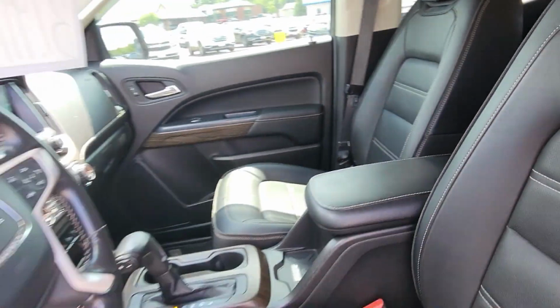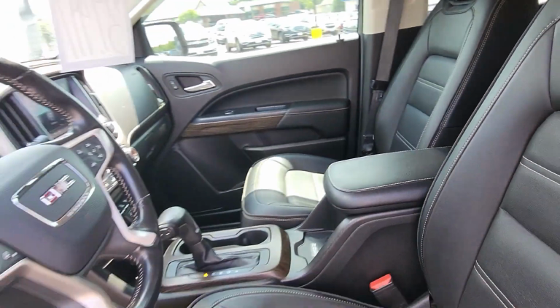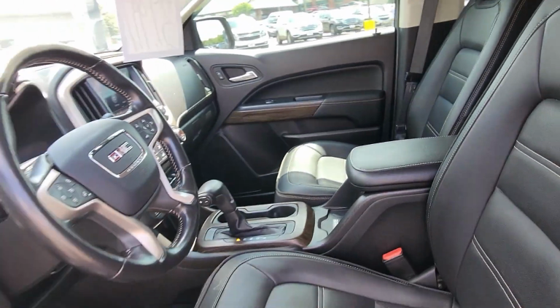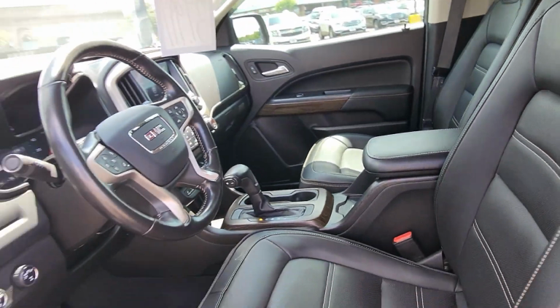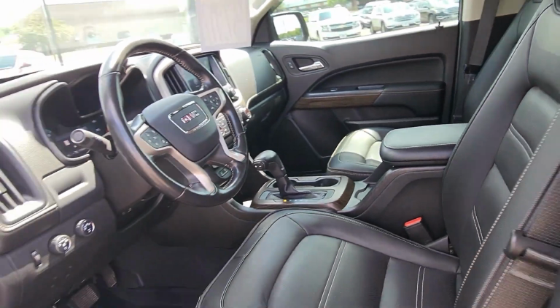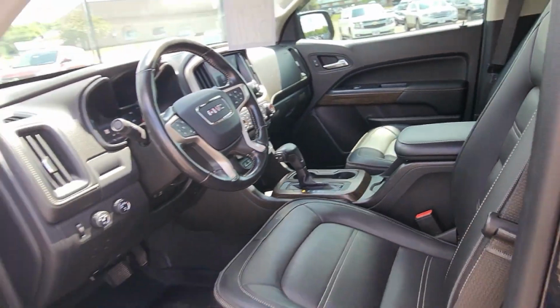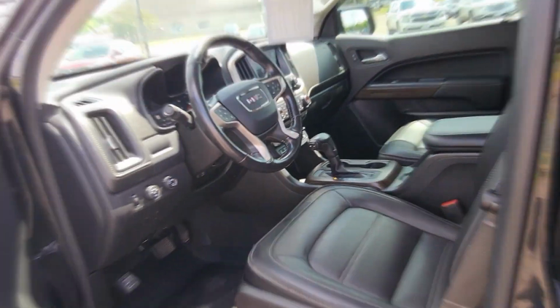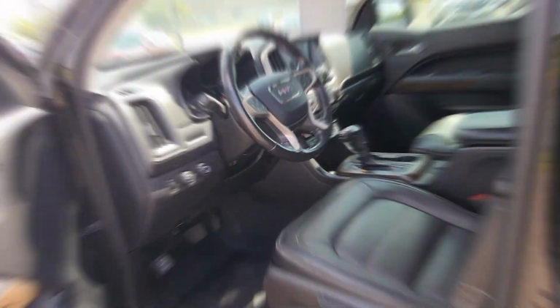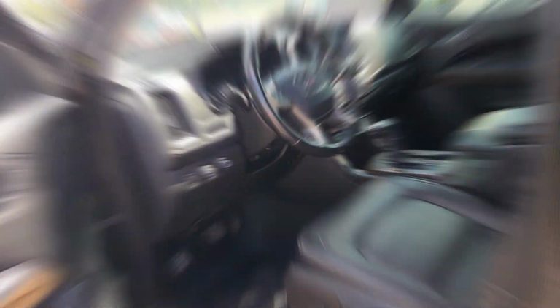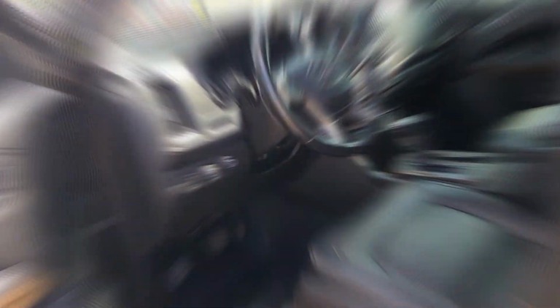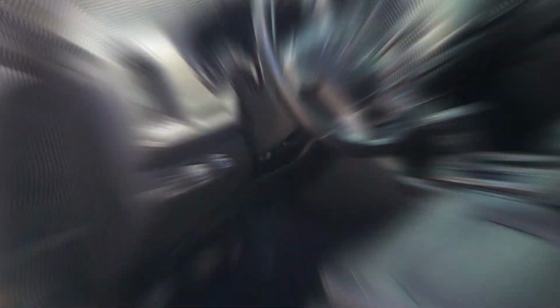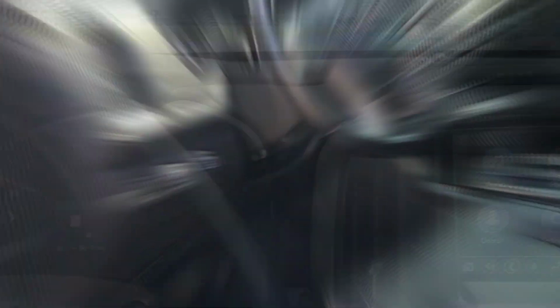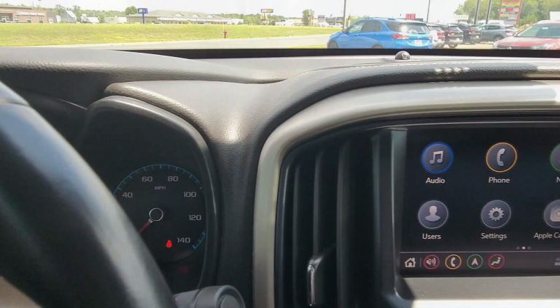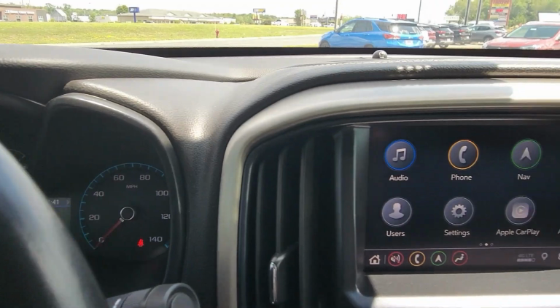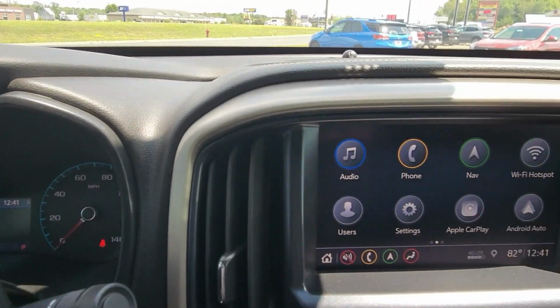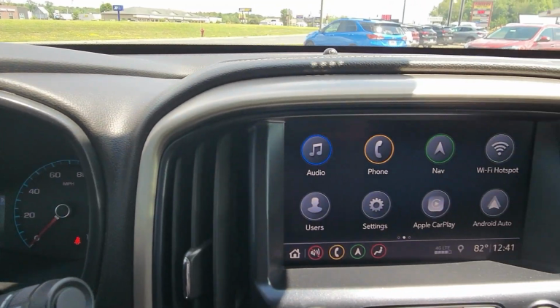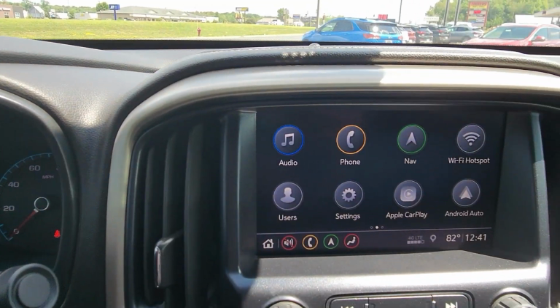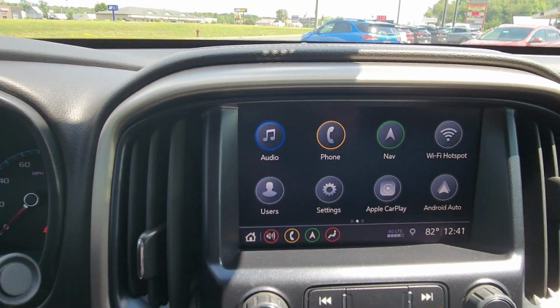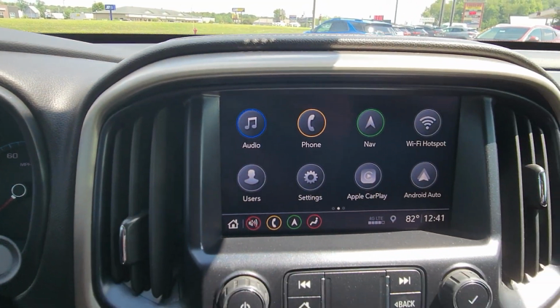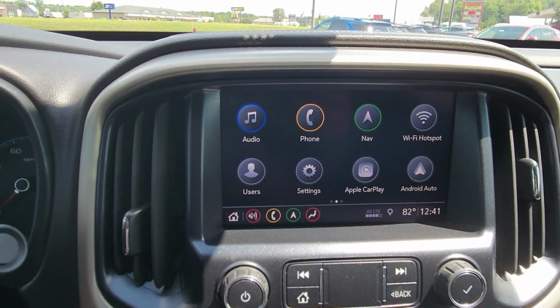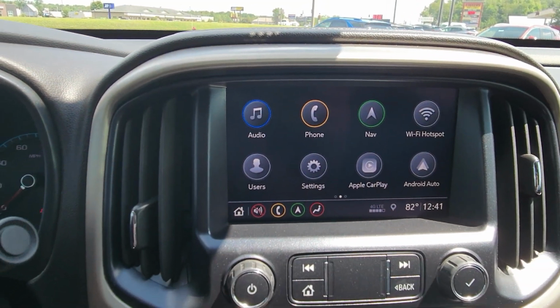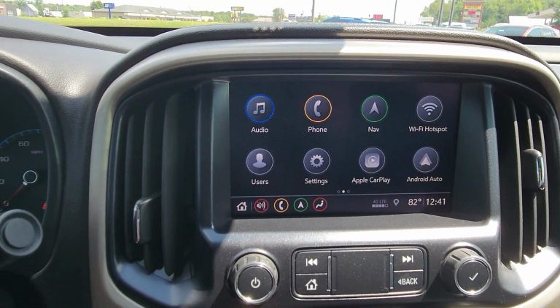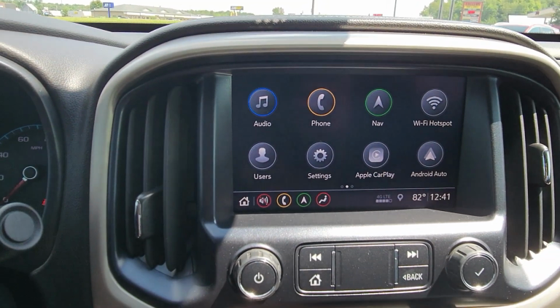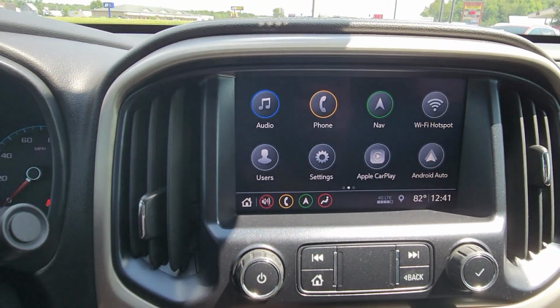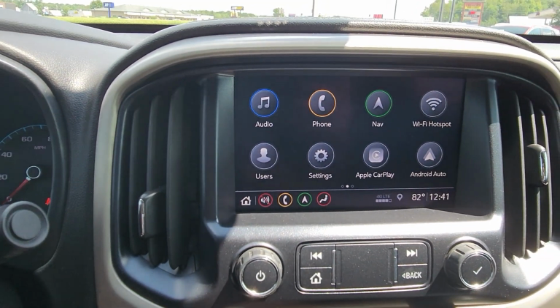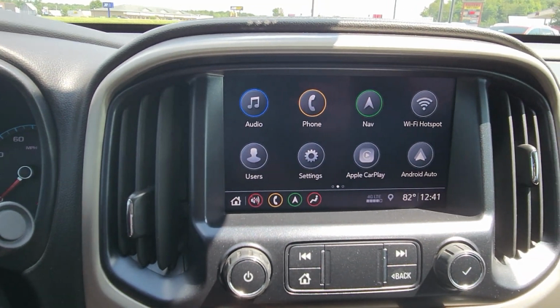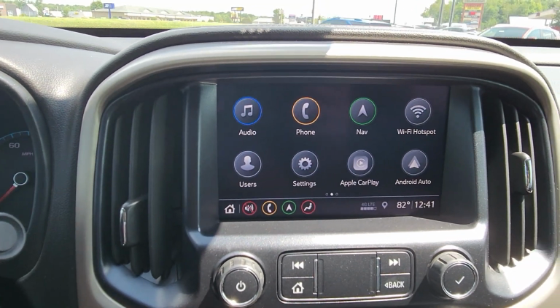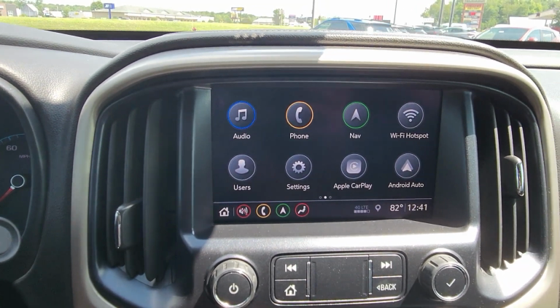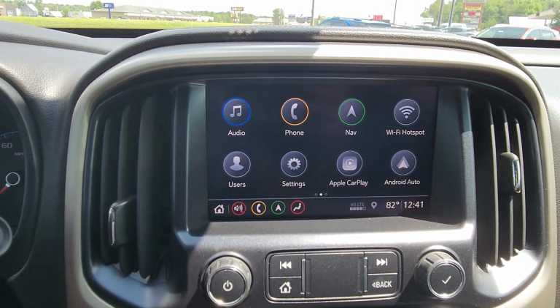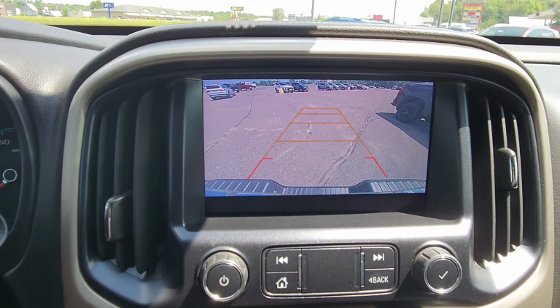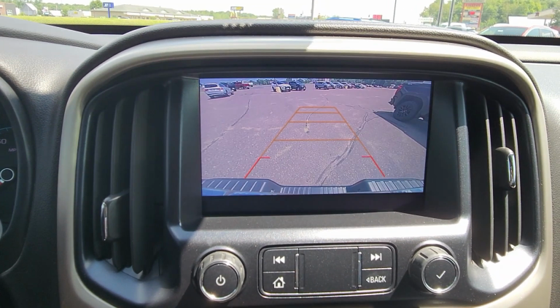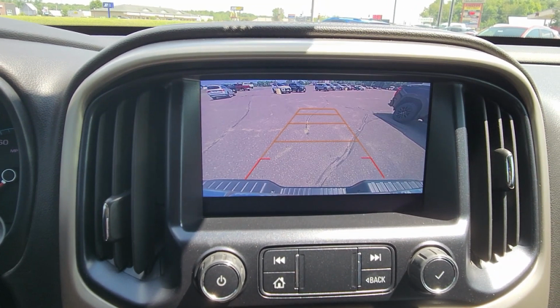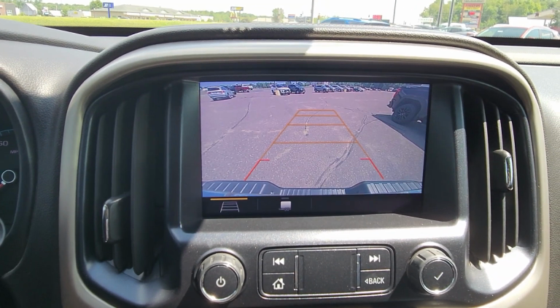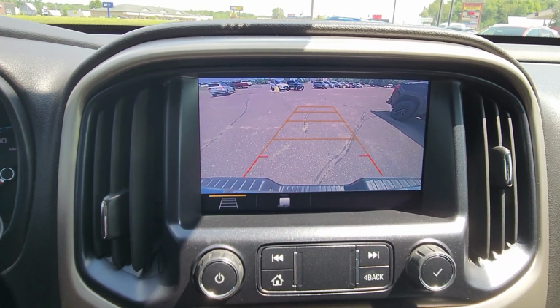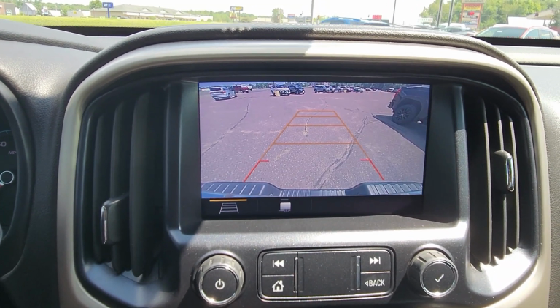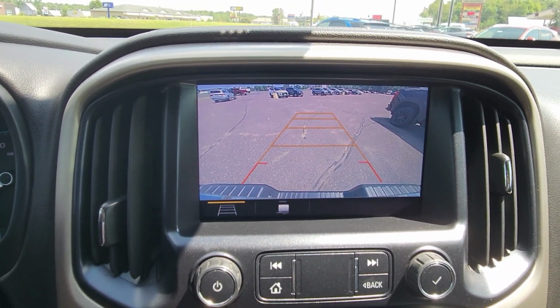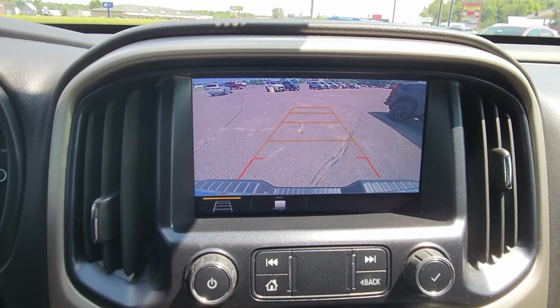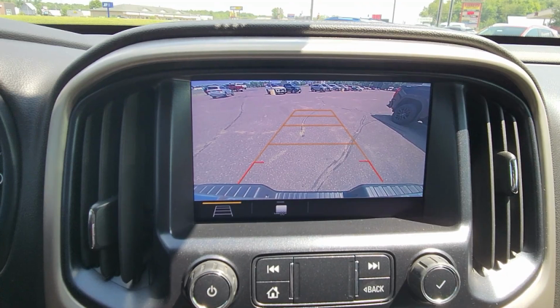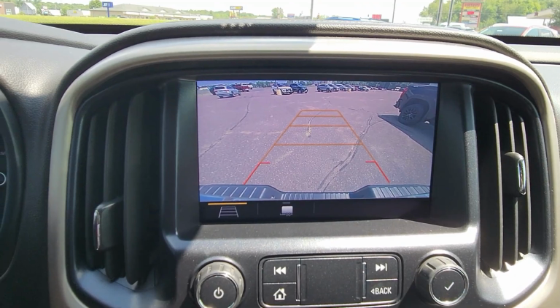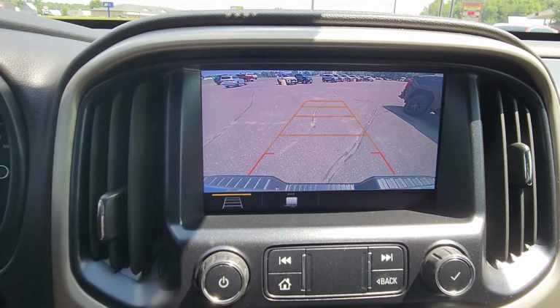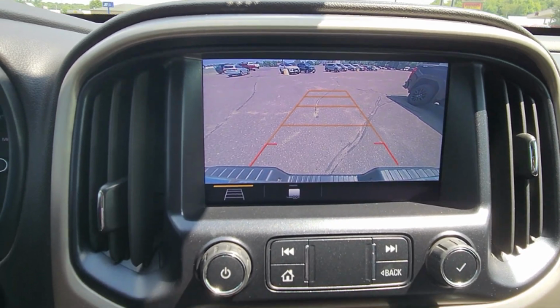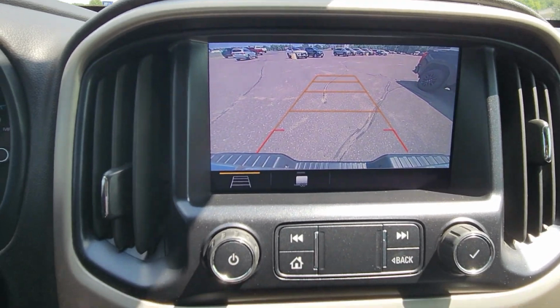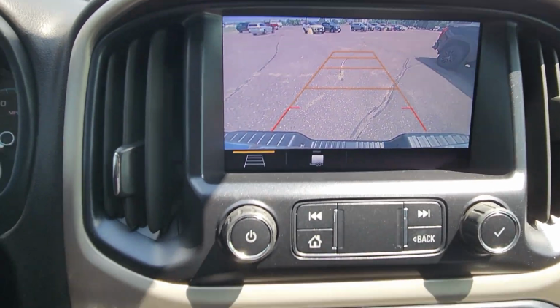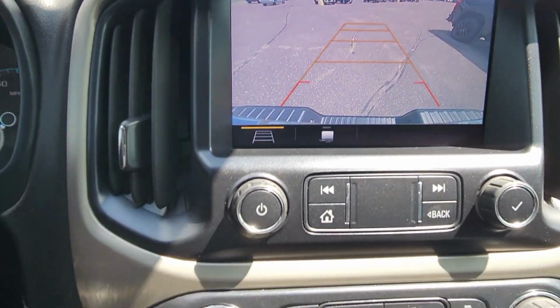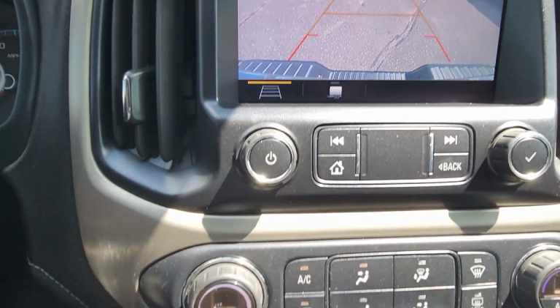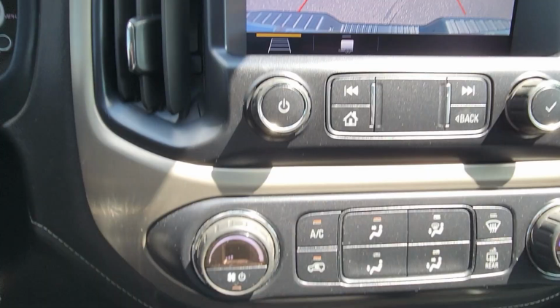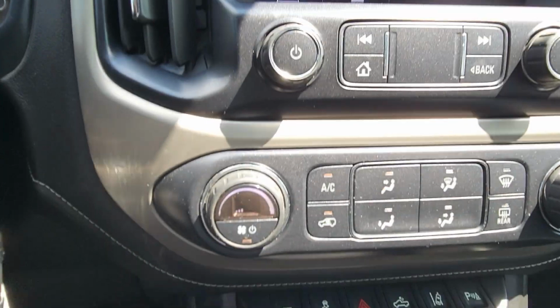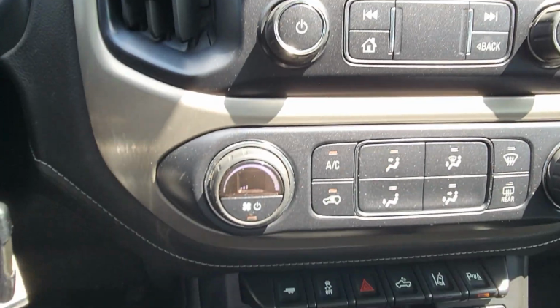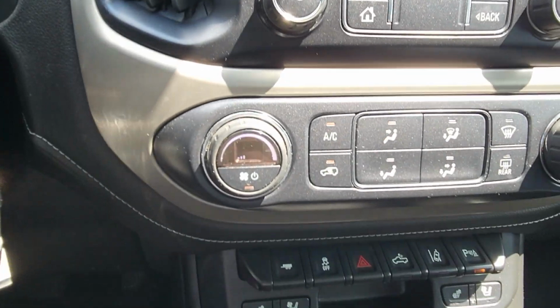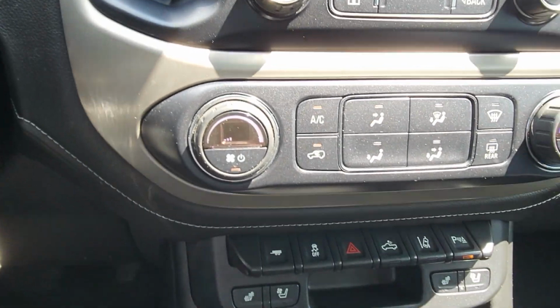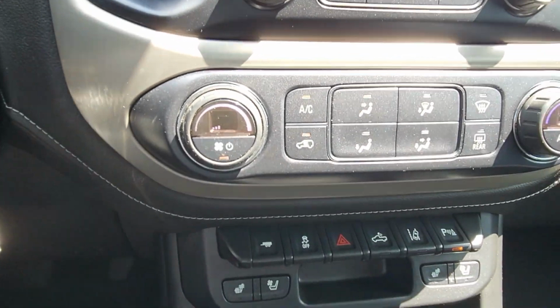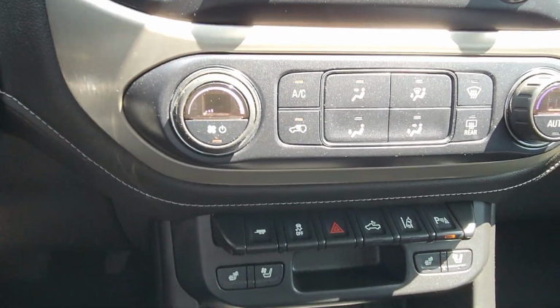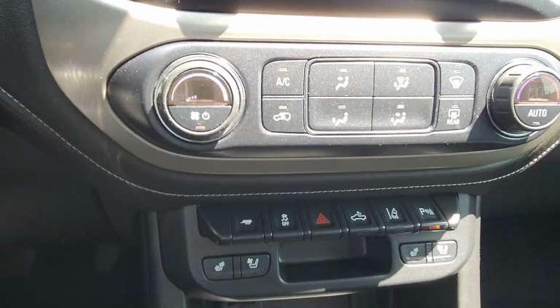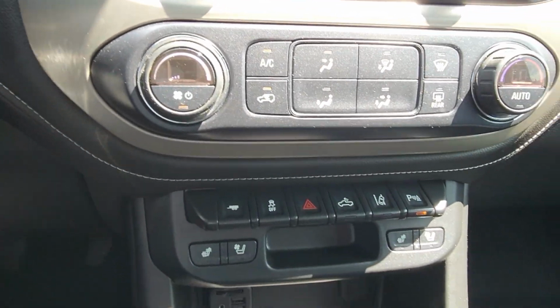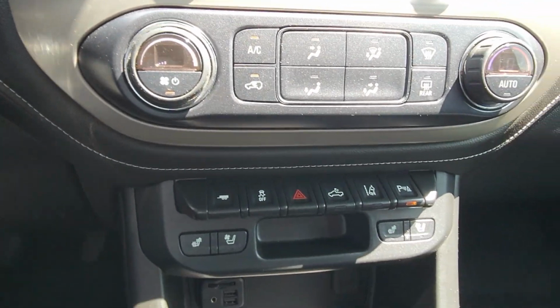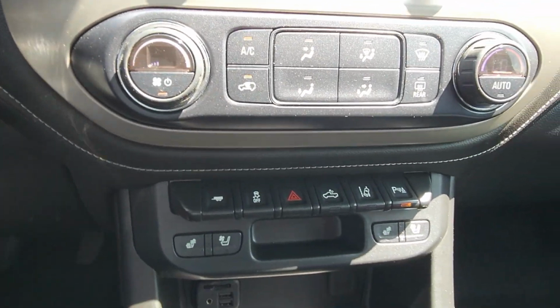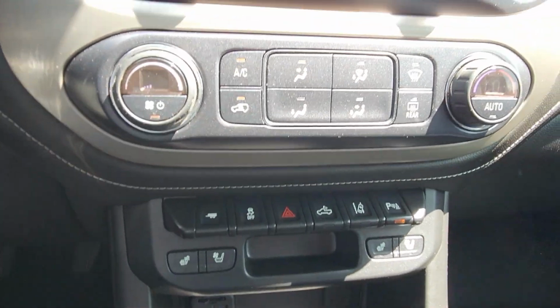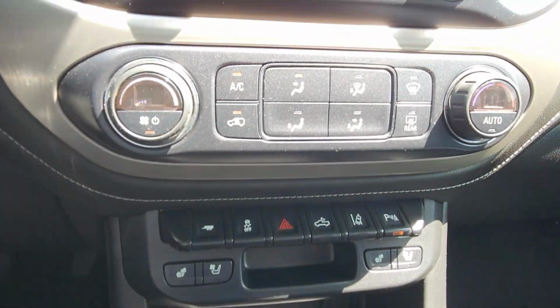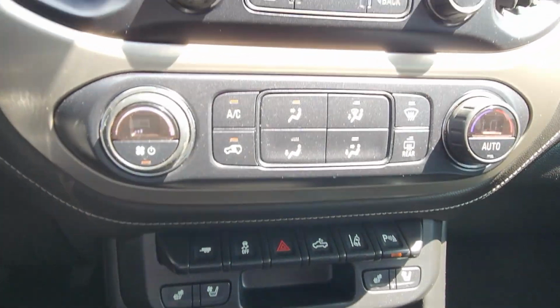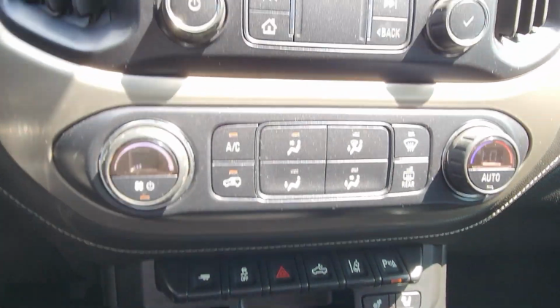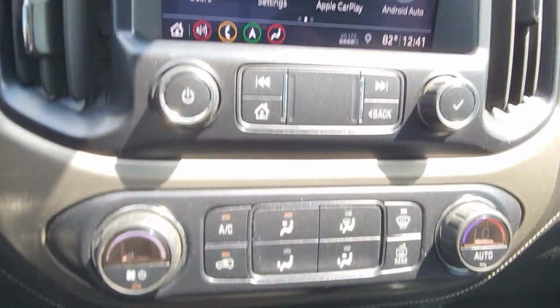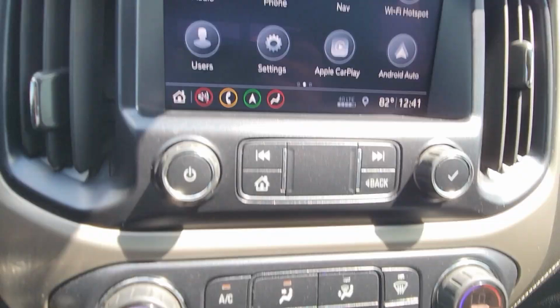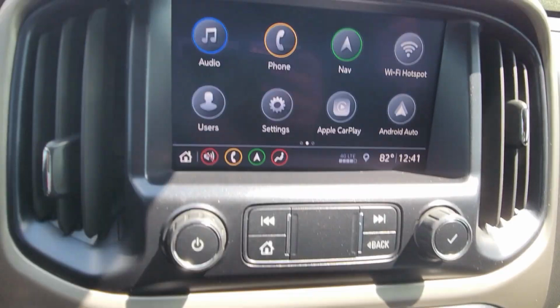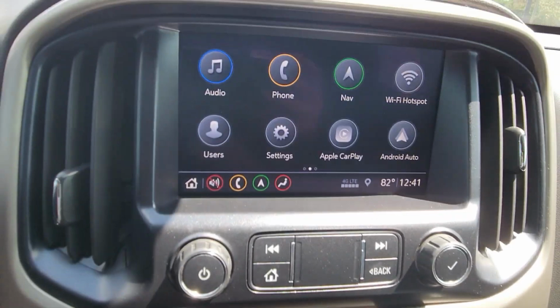Coming inside, it has a Bose premium sound system, a navigational system, a backup camera, and heated and cooled seats.